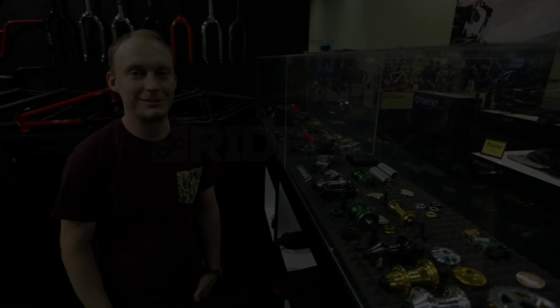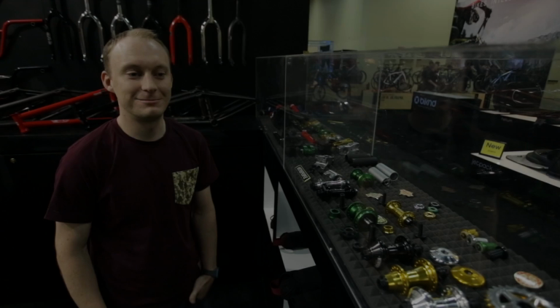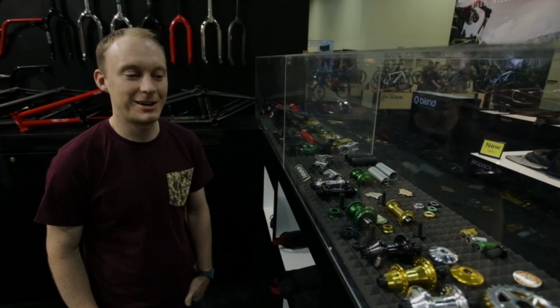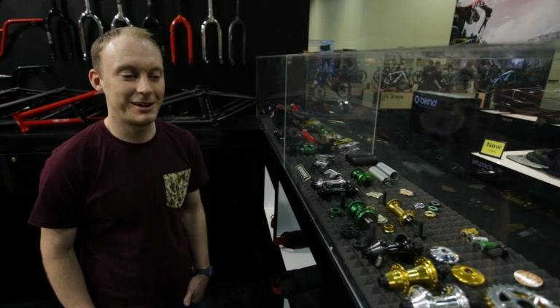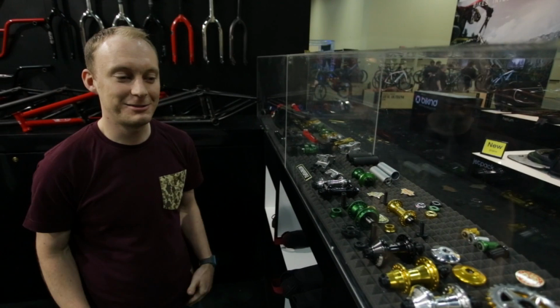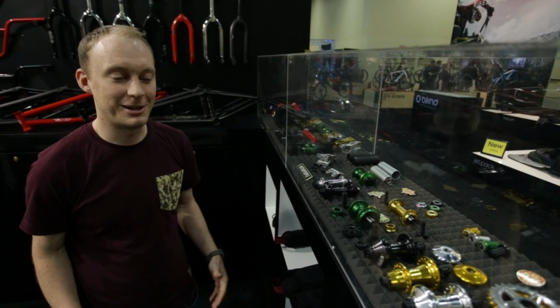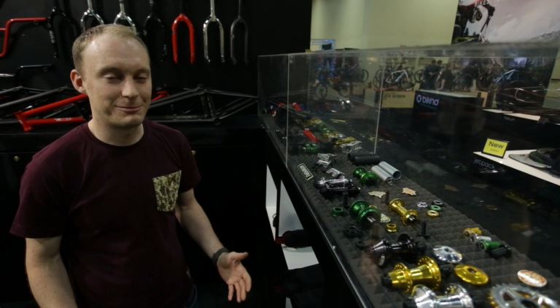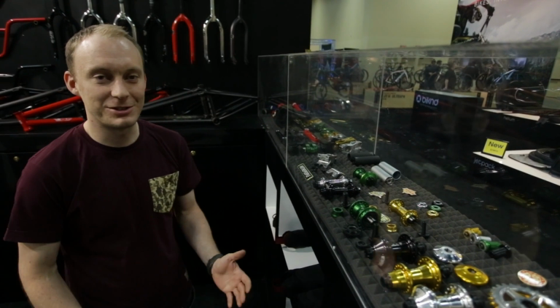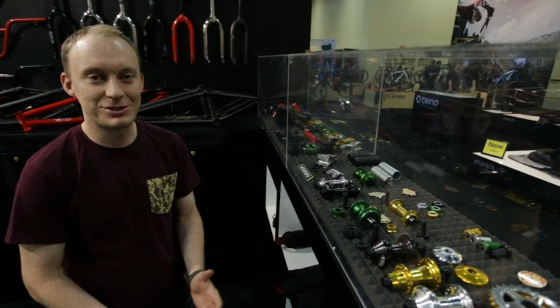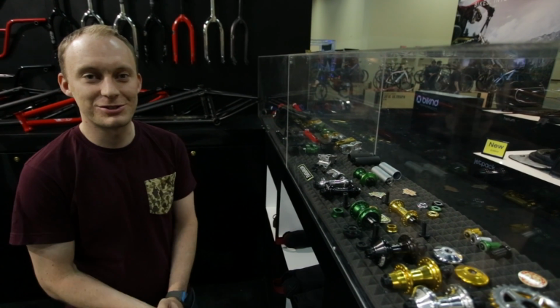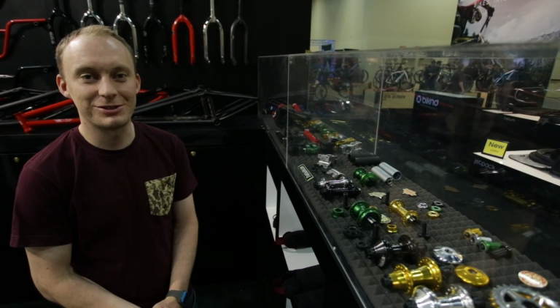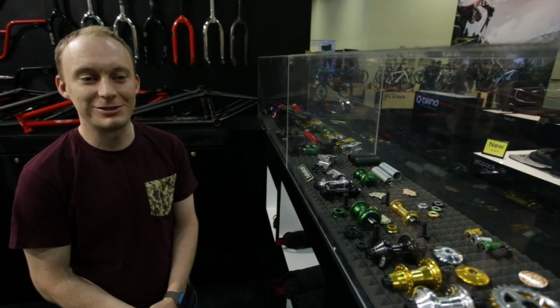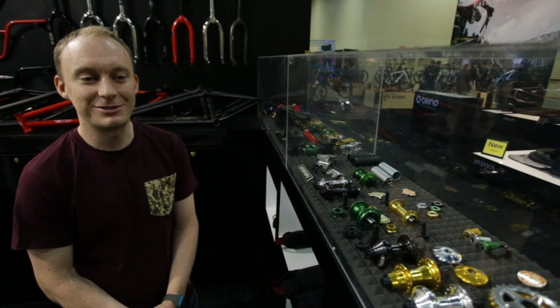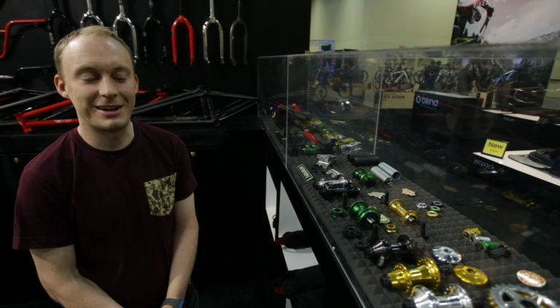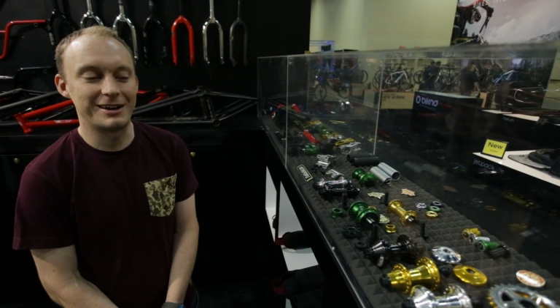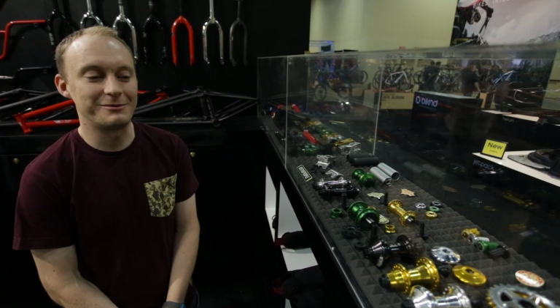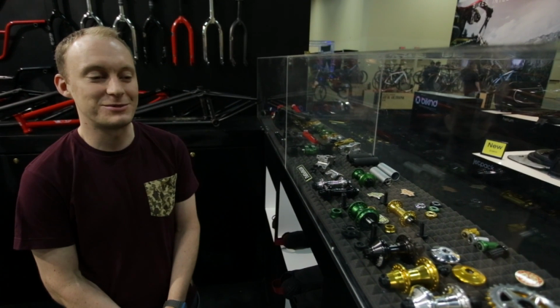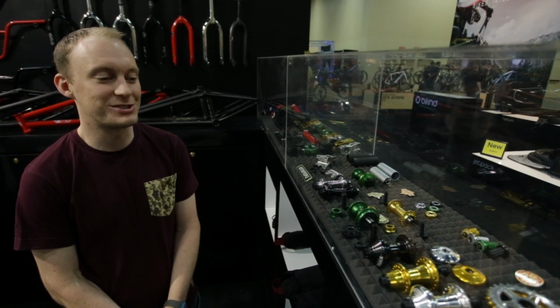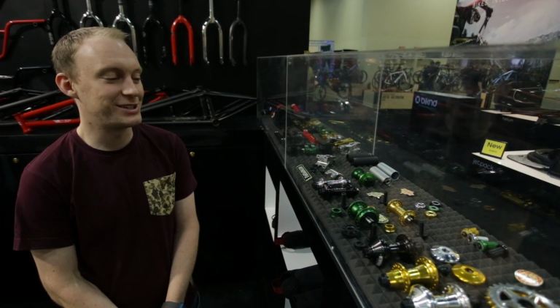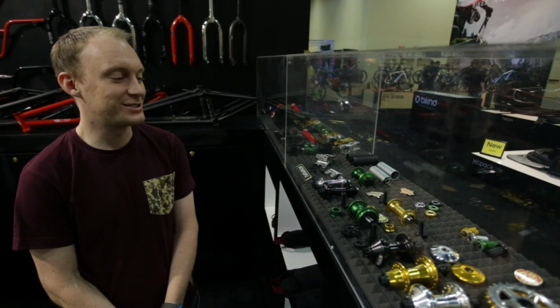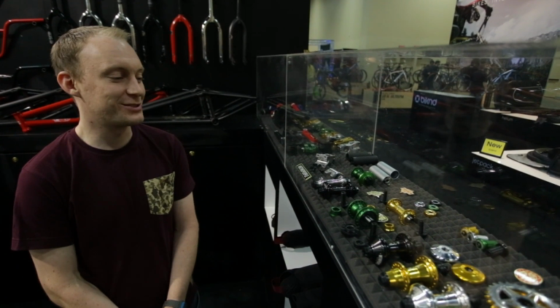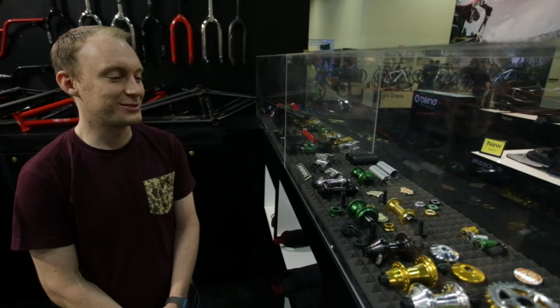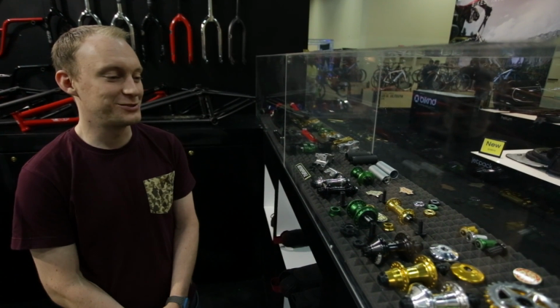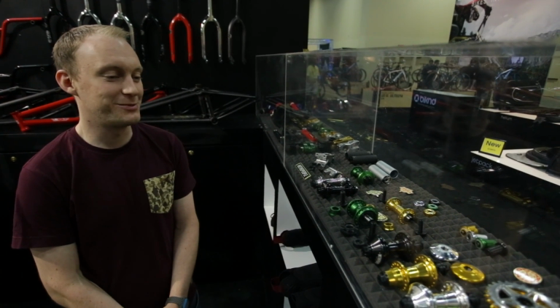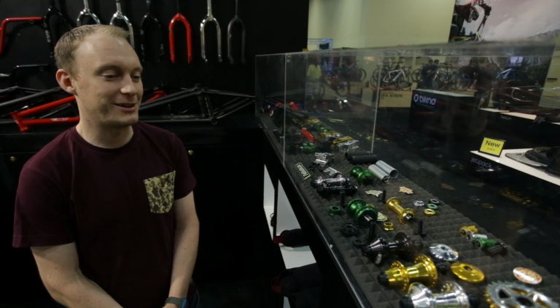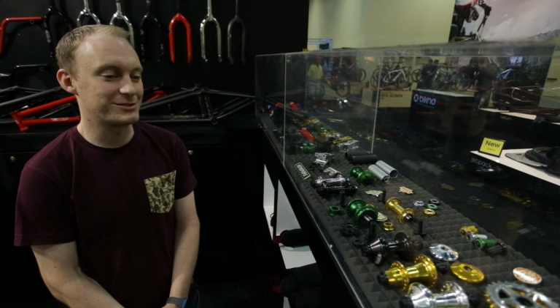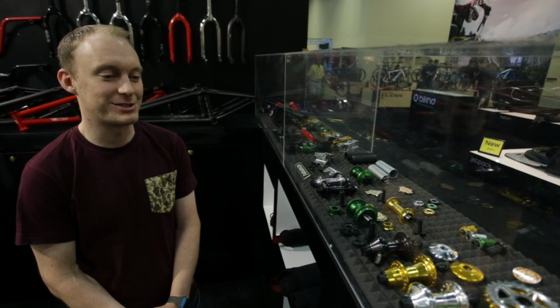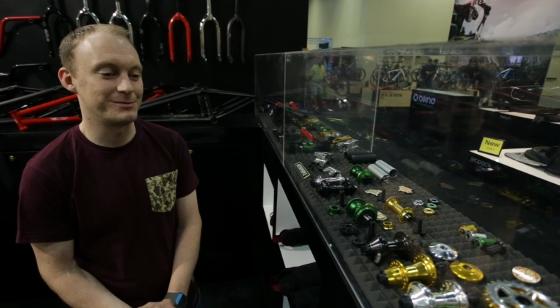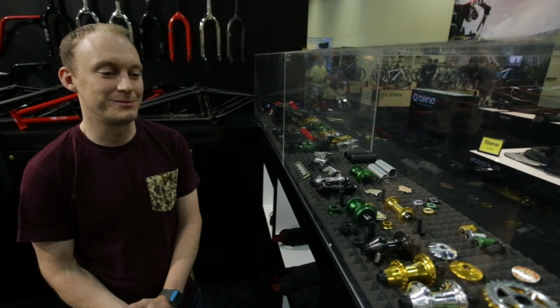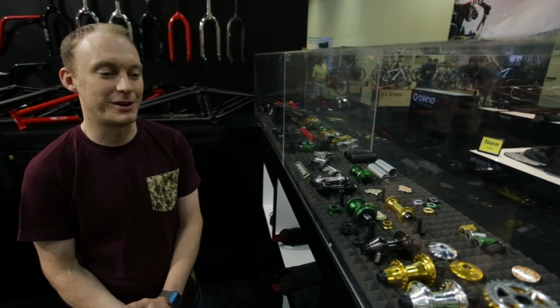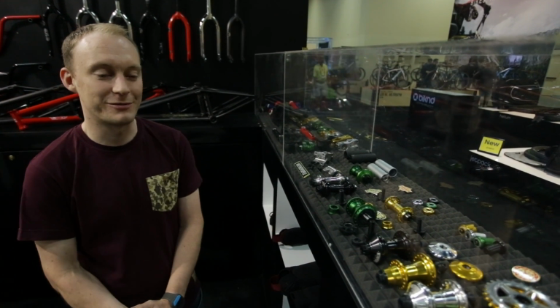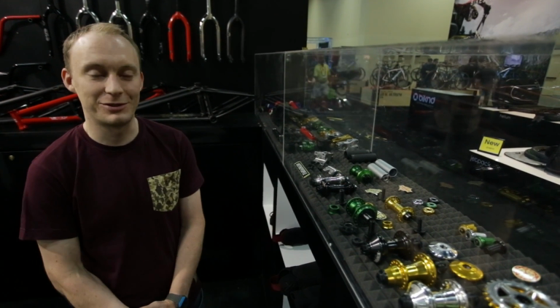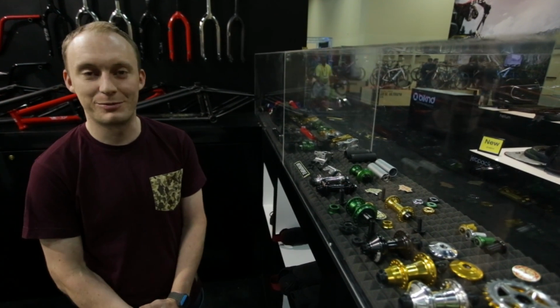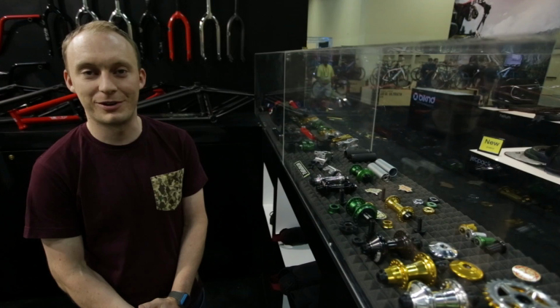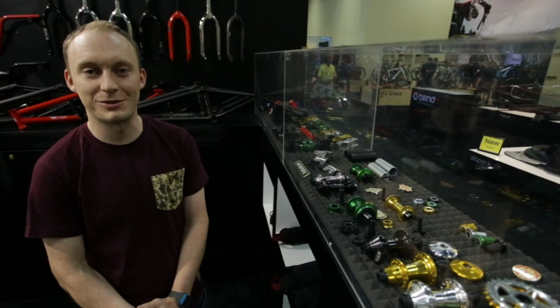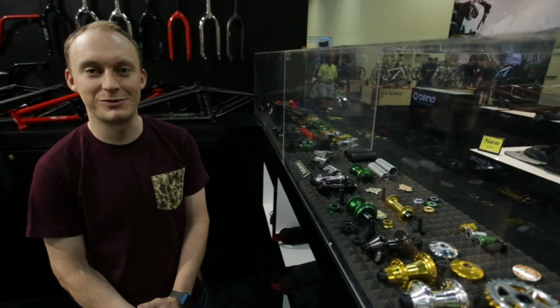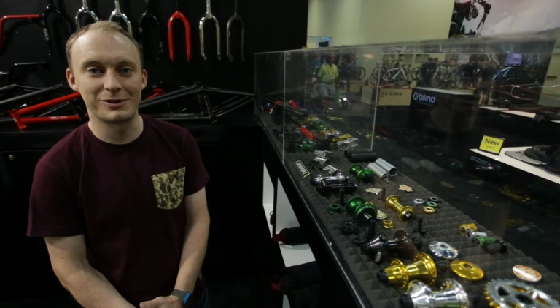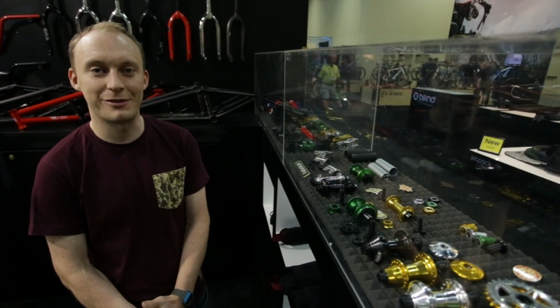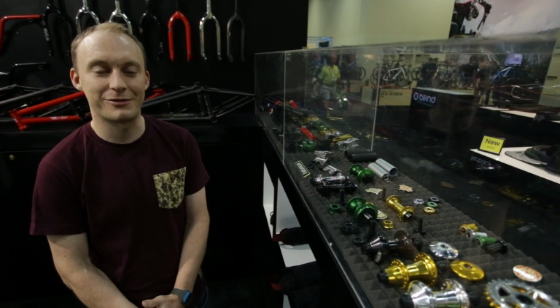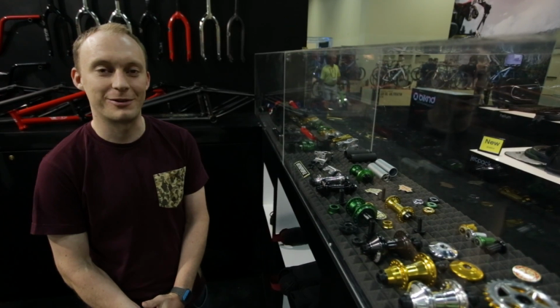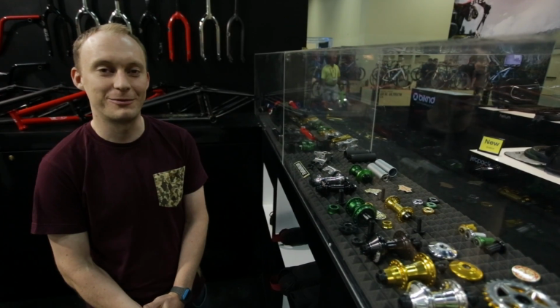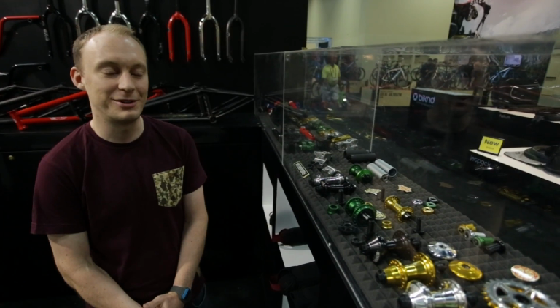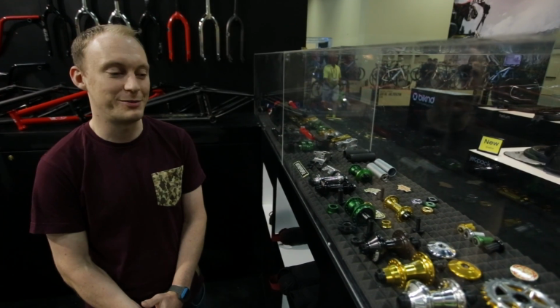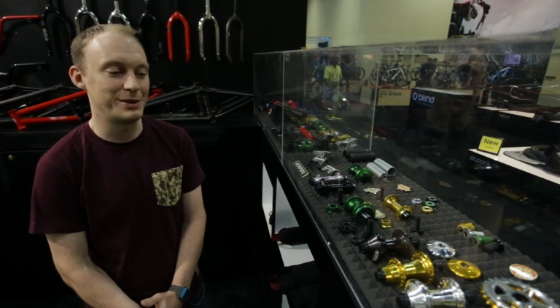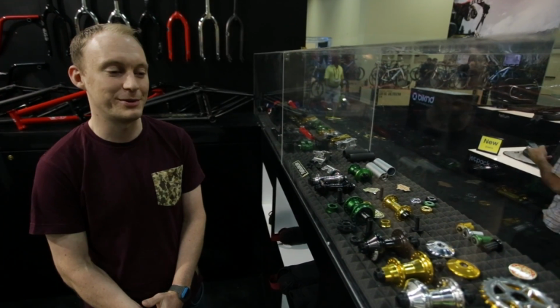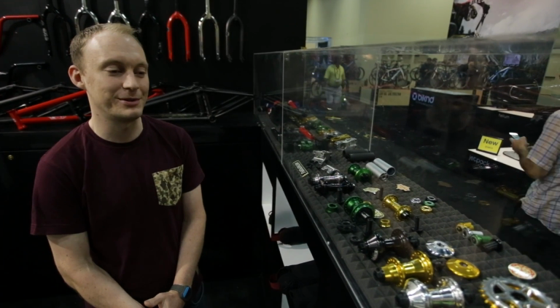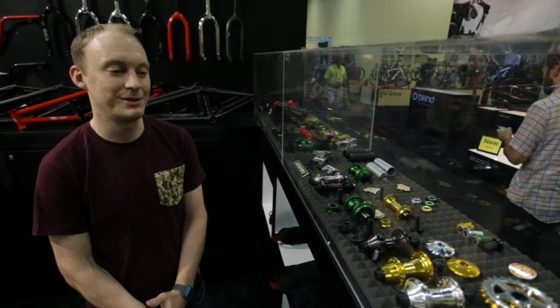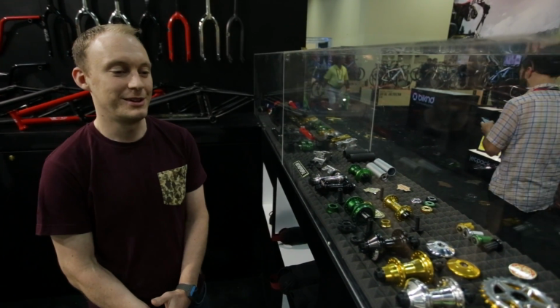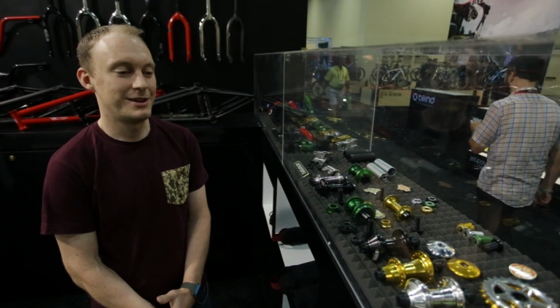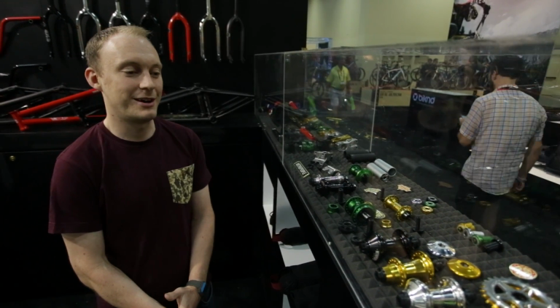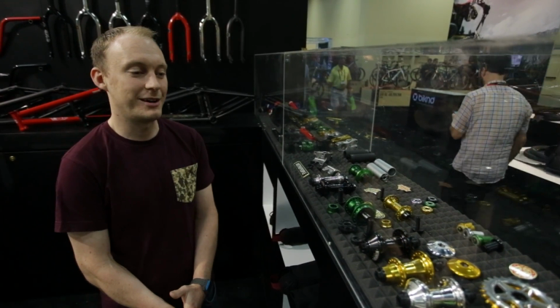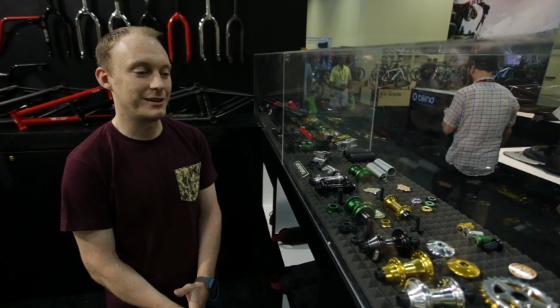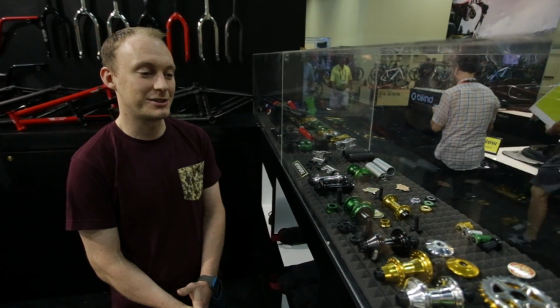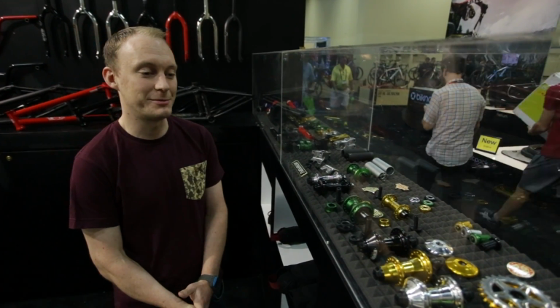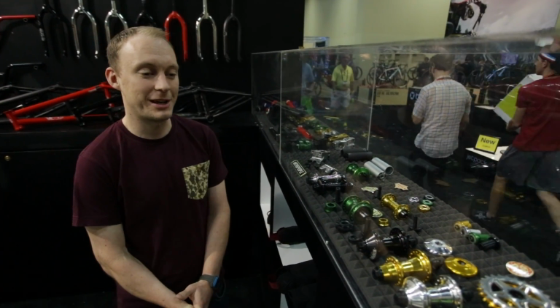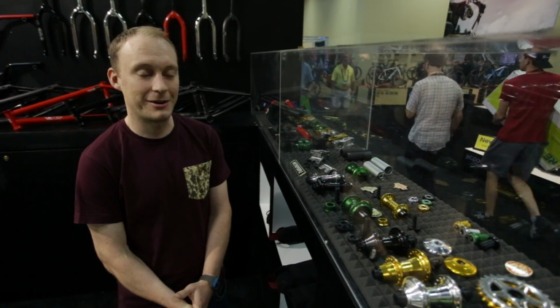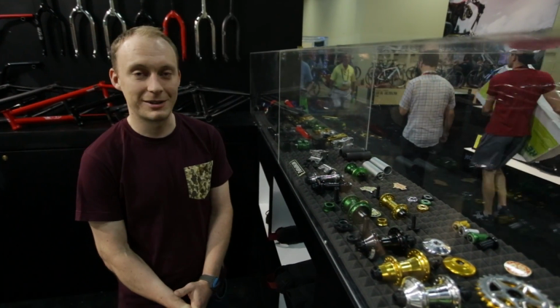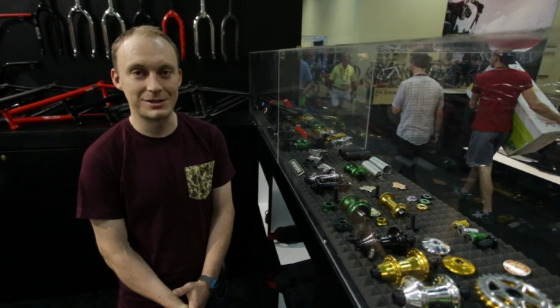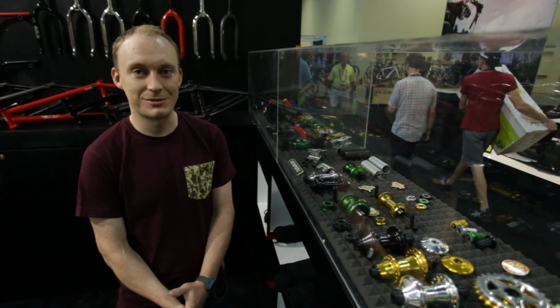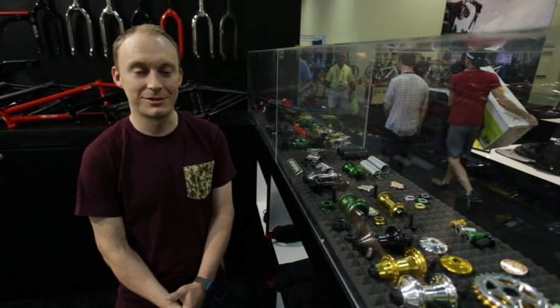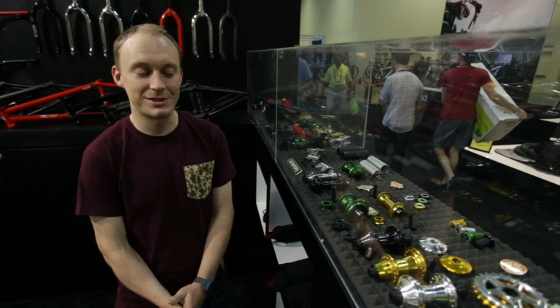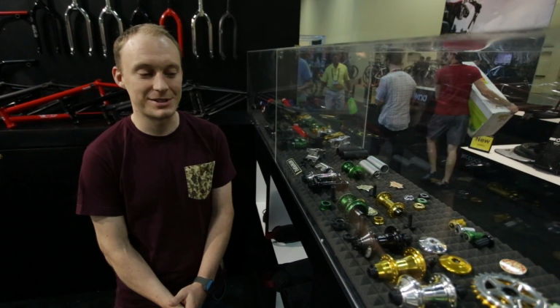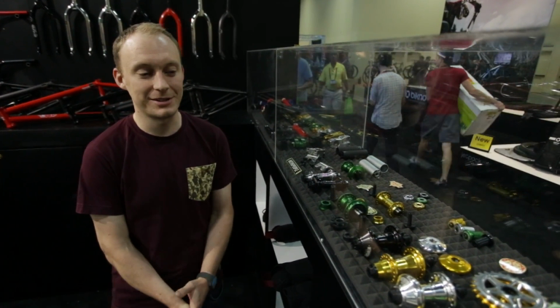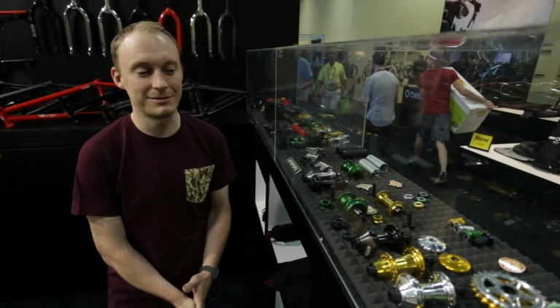Hi, I'm Richard Shaw. I'm just here to talk to you about some of the new products we've got from We The People coming out later on this year.